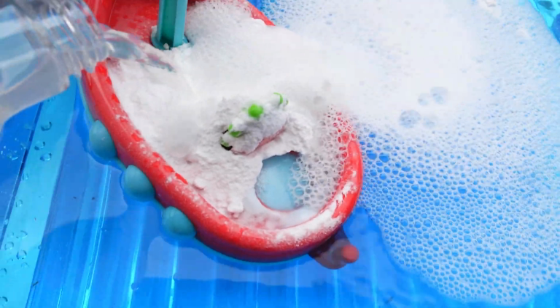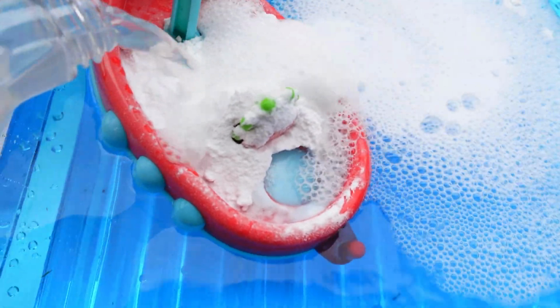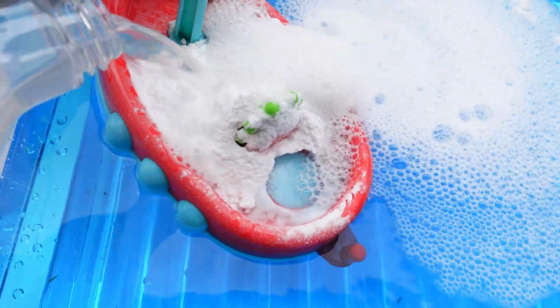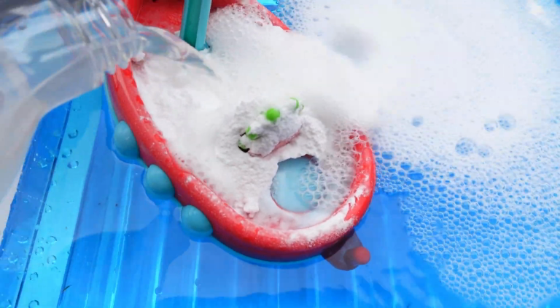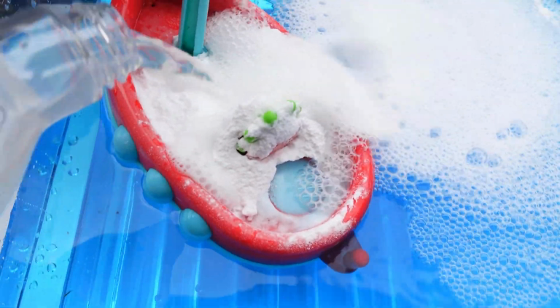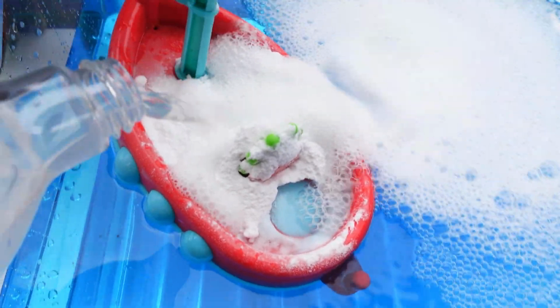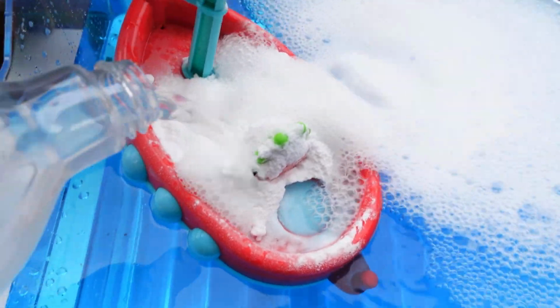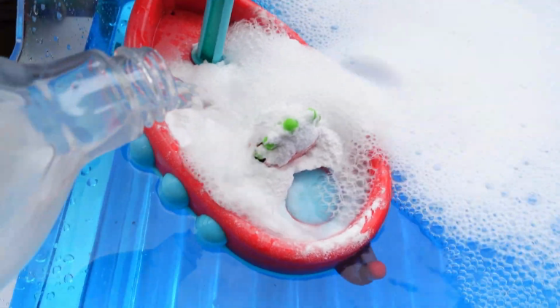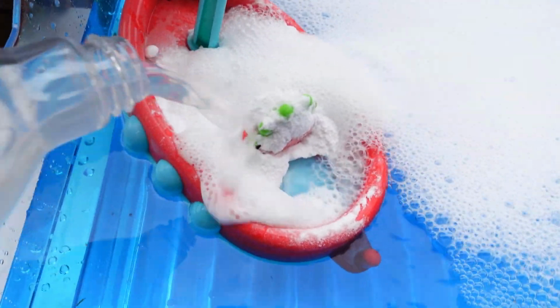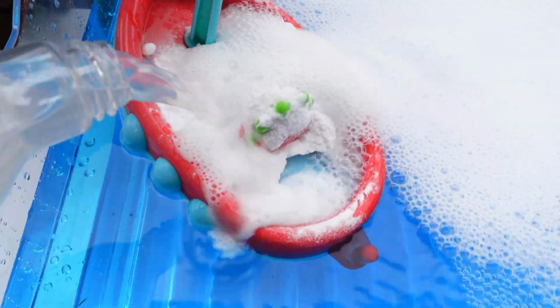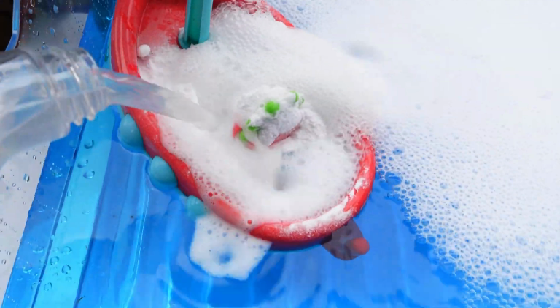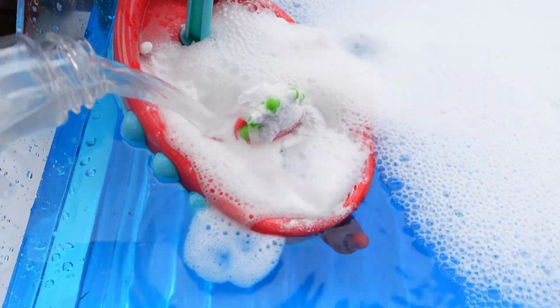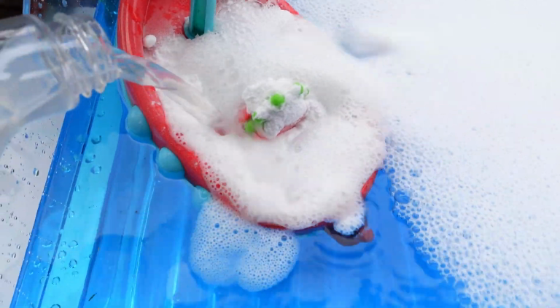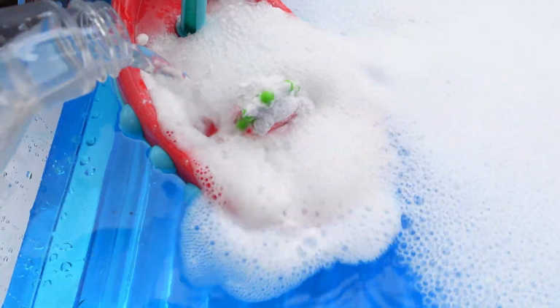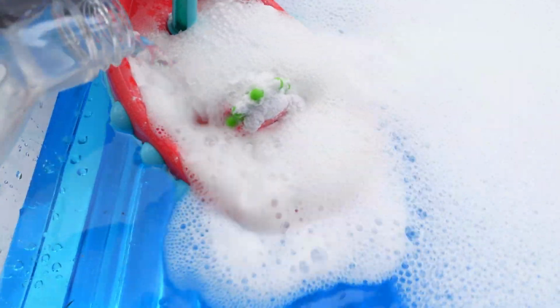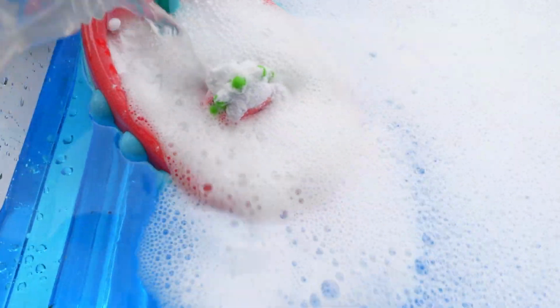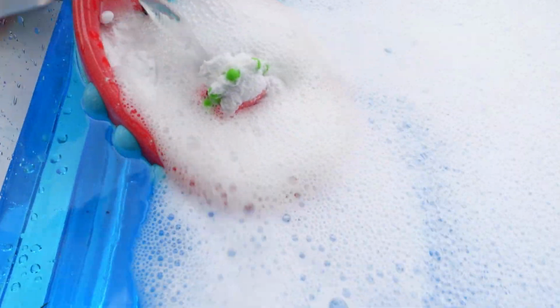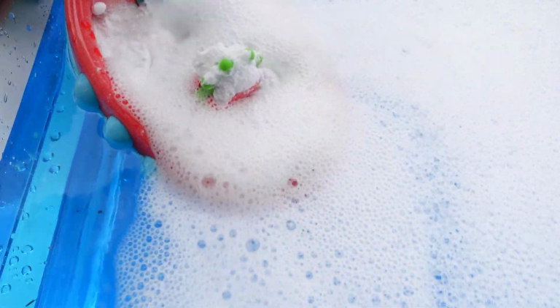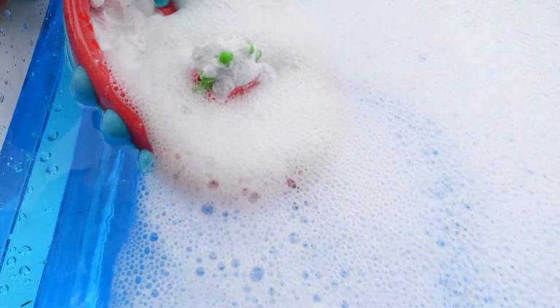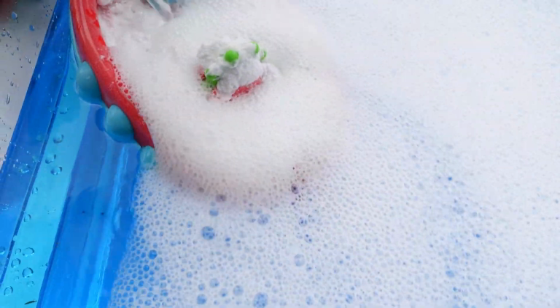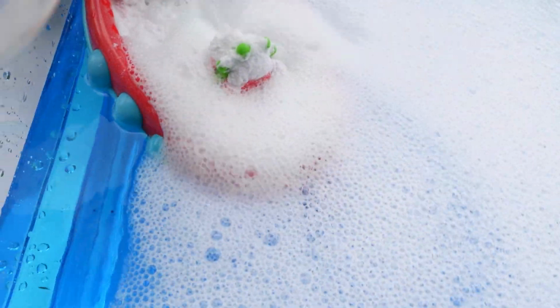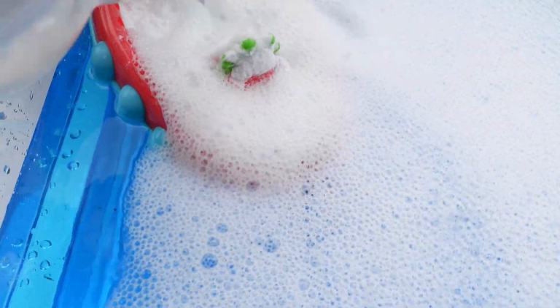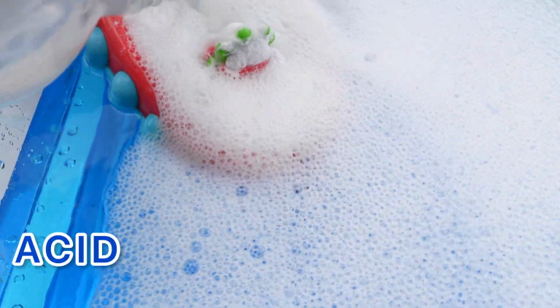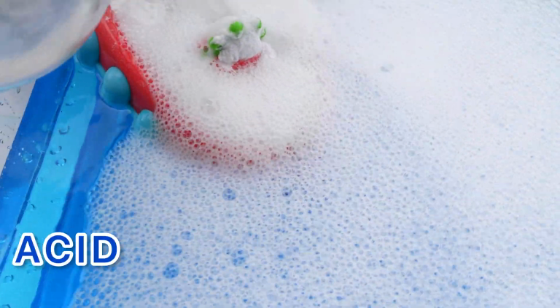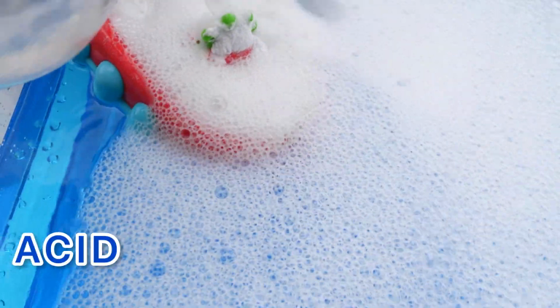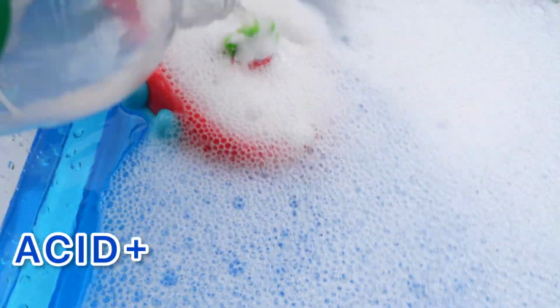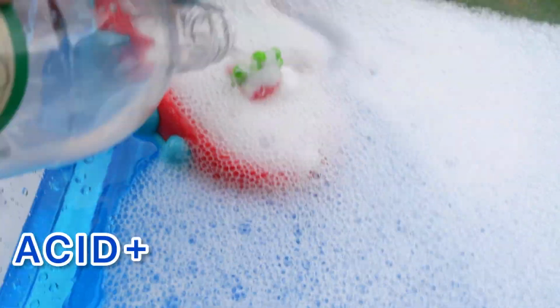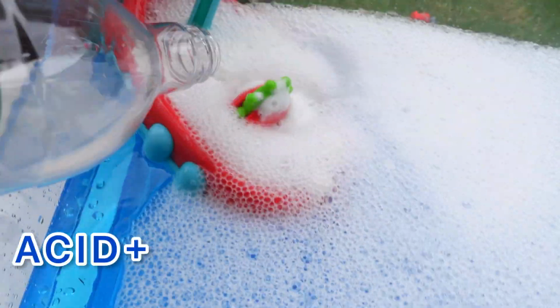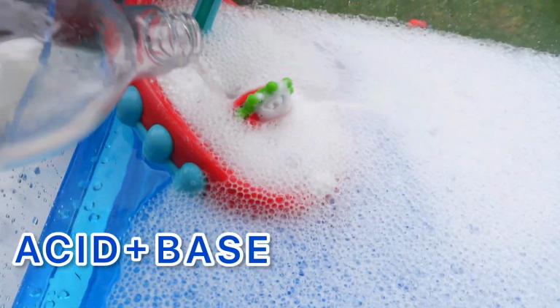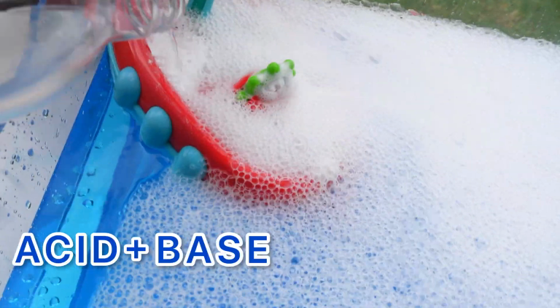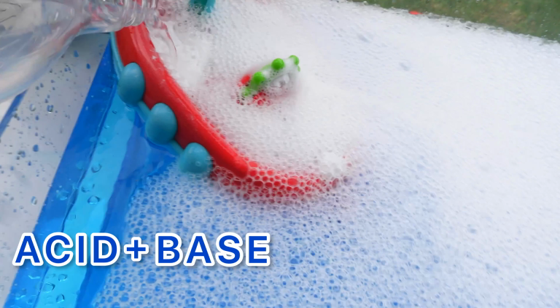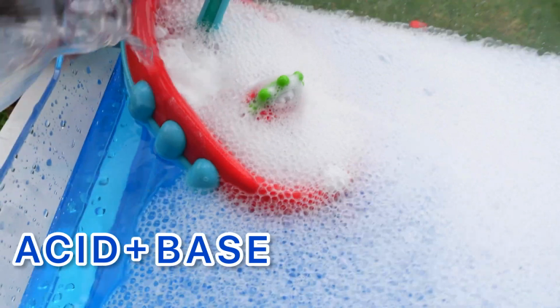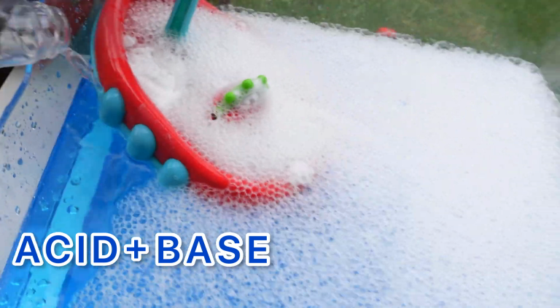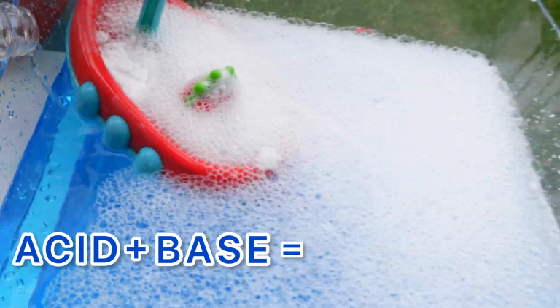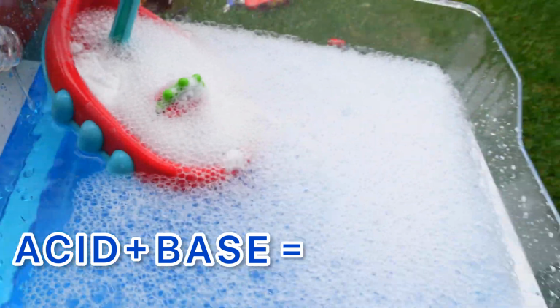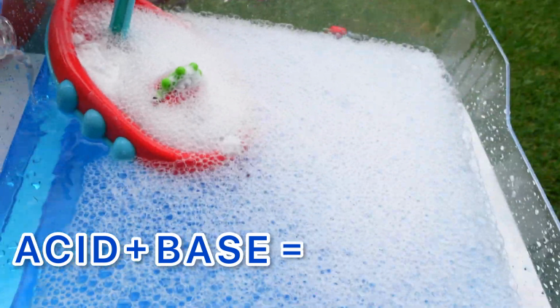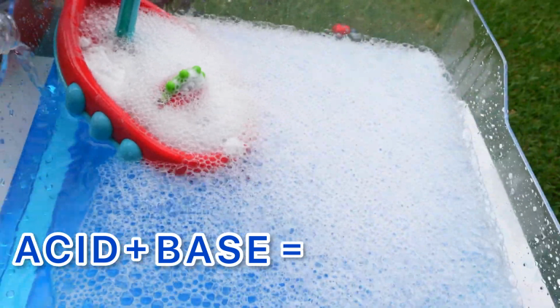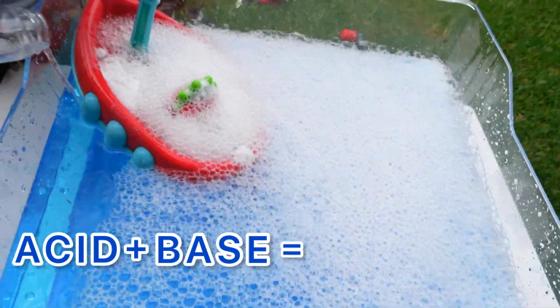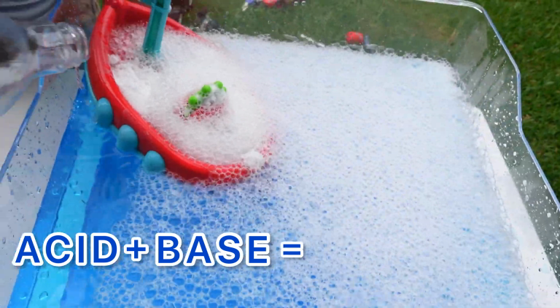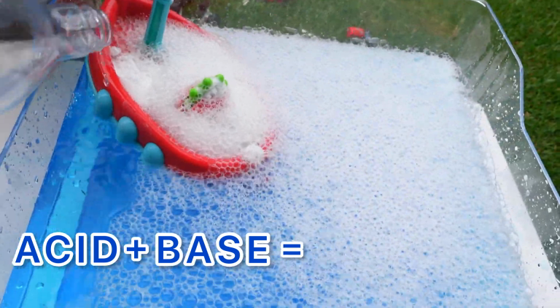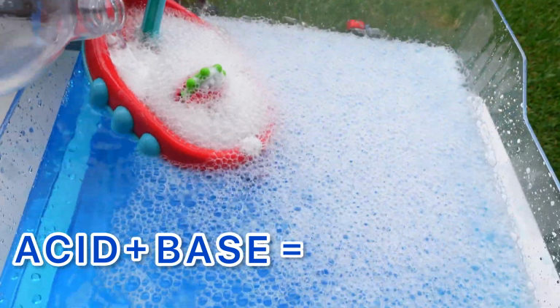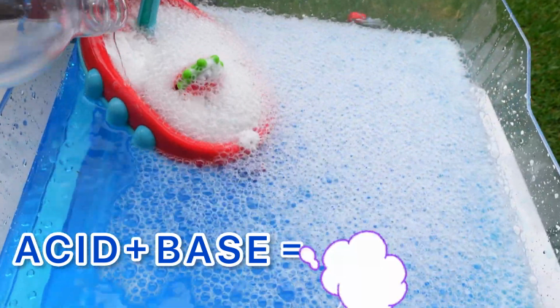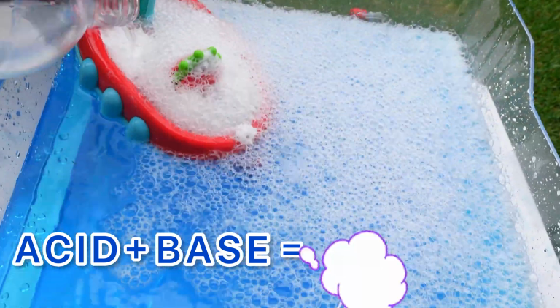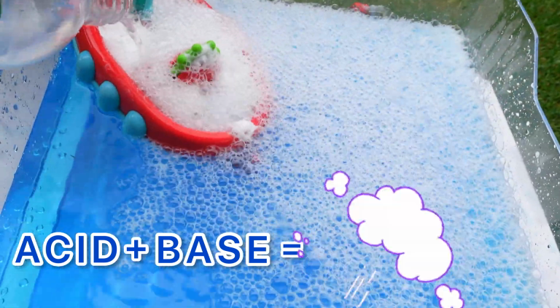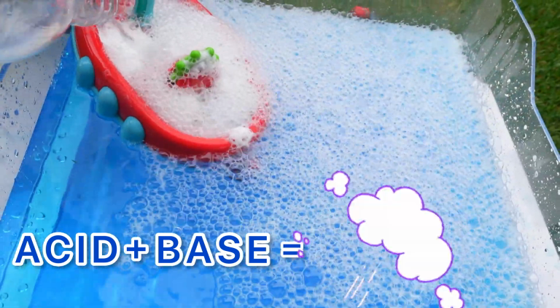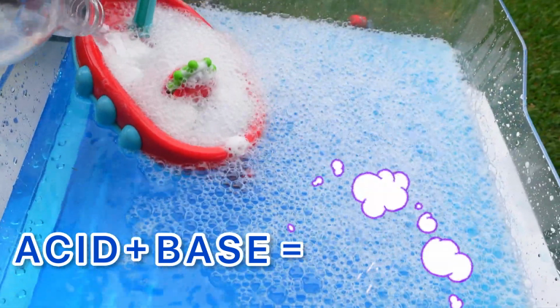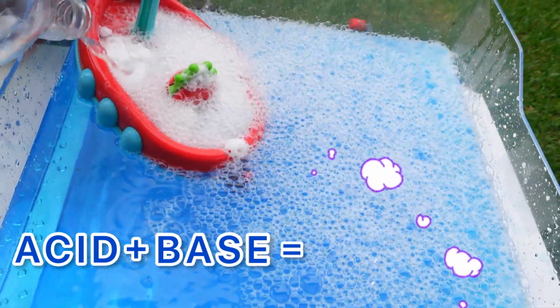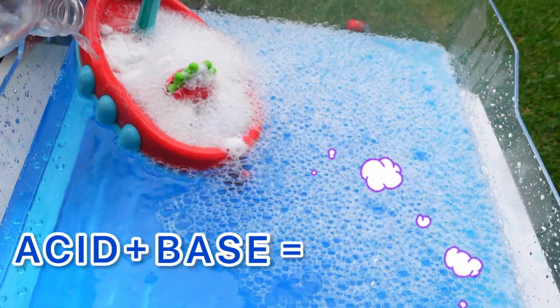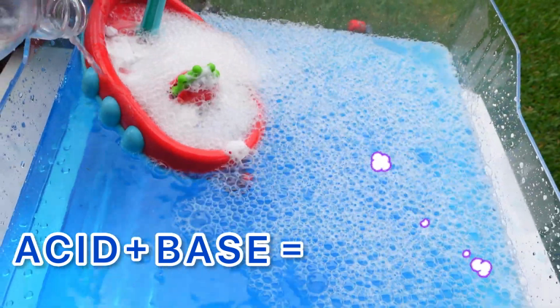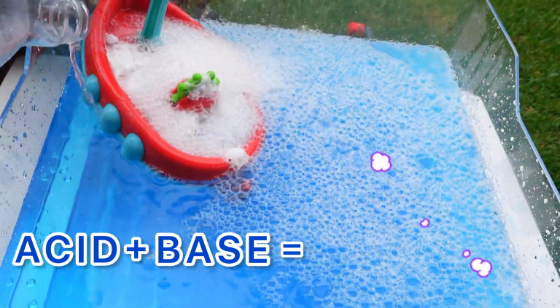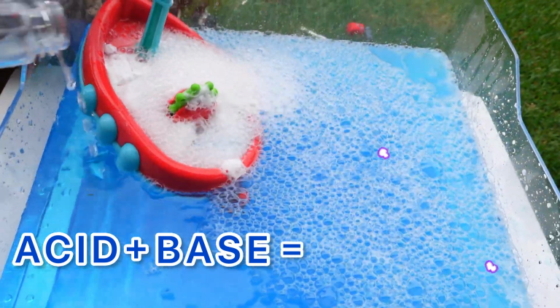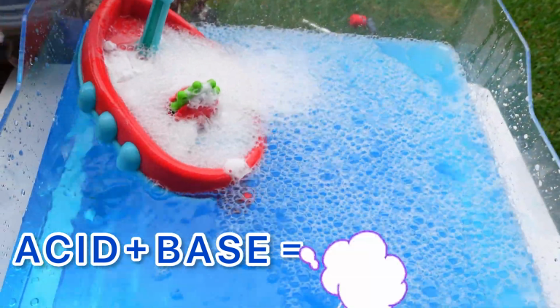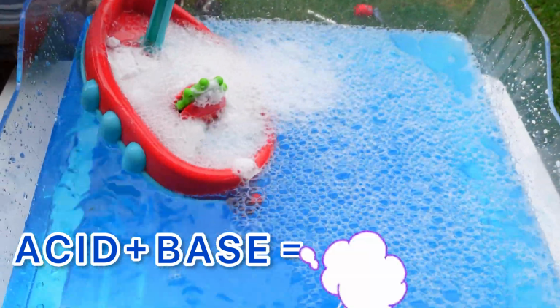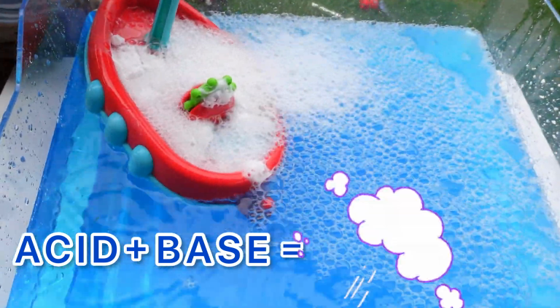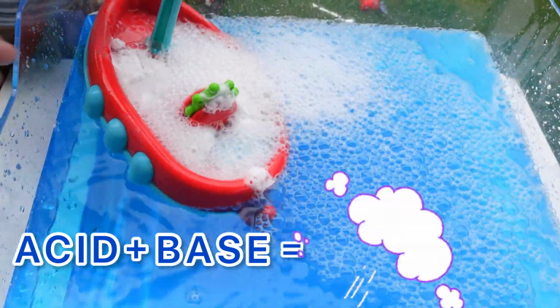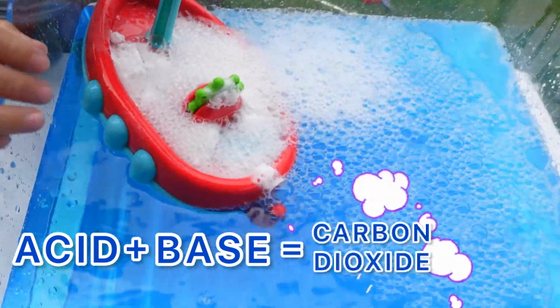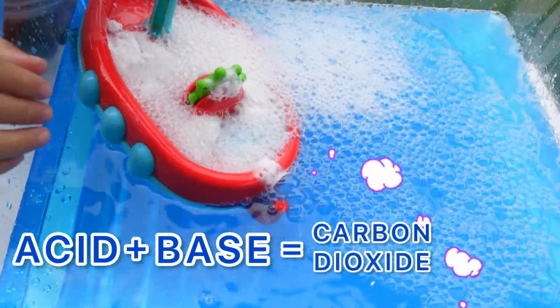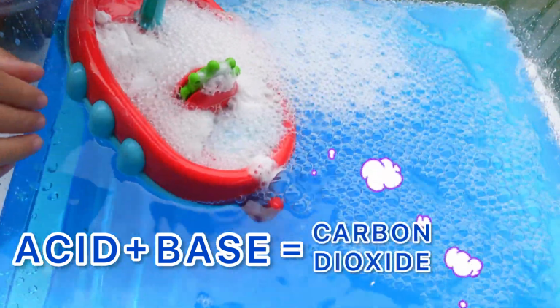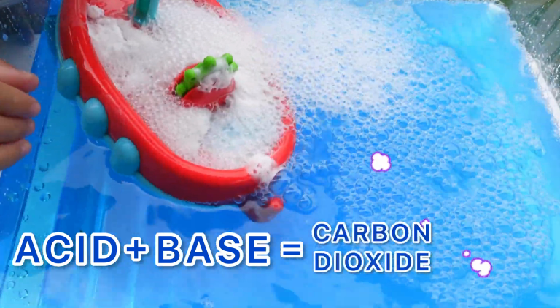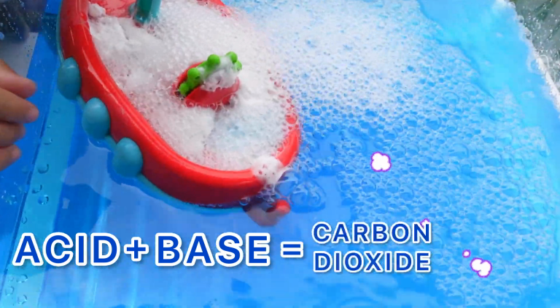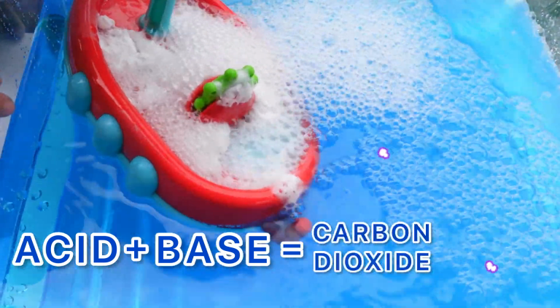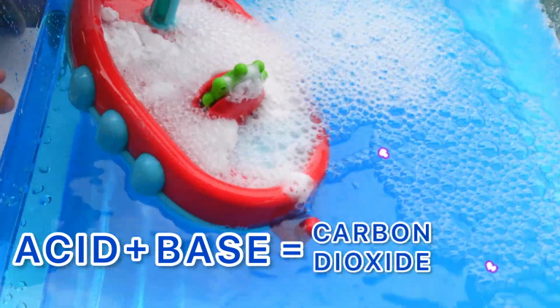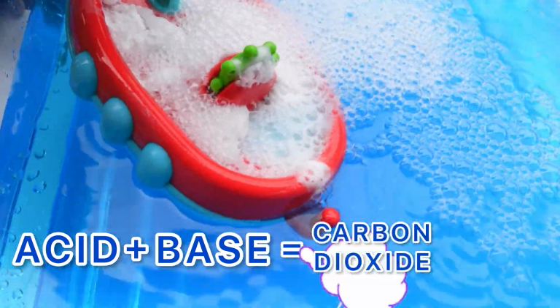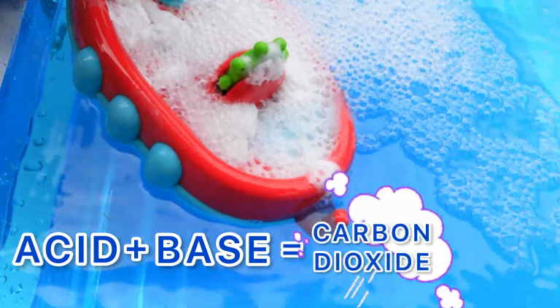The baking soda is the base. When an acid and a base mix, they form a gas called carbon dioxide.